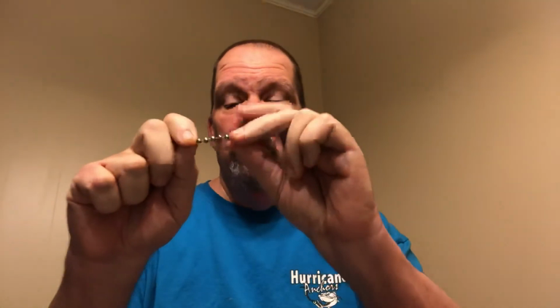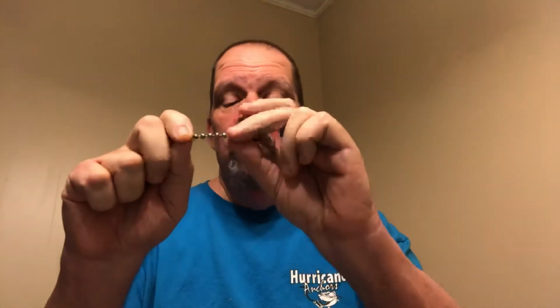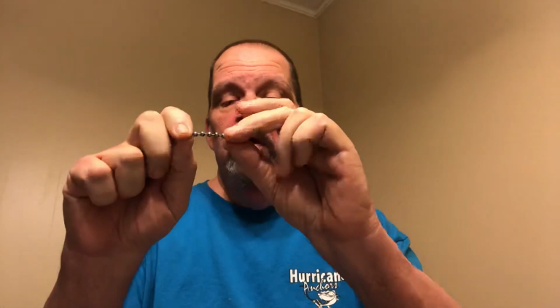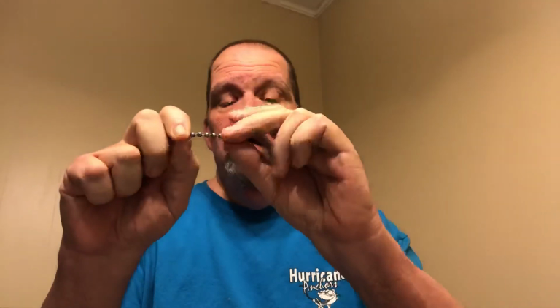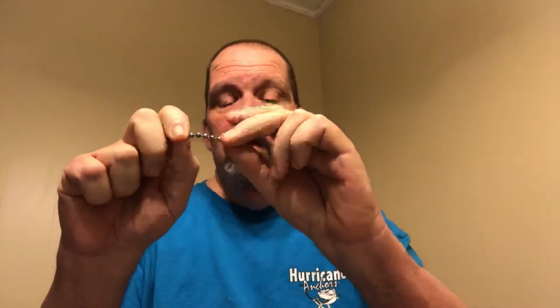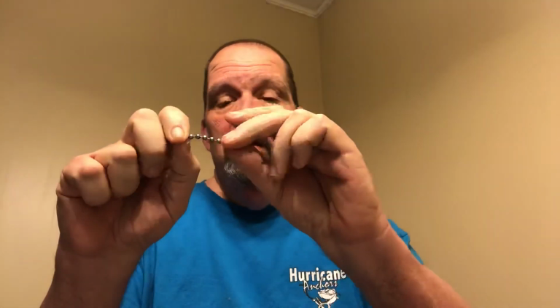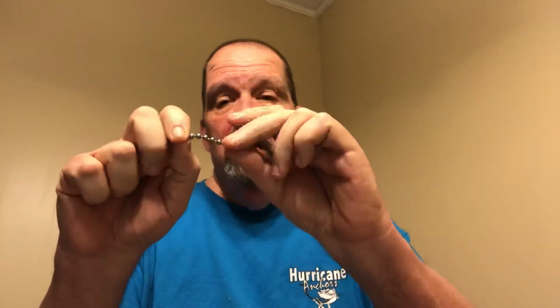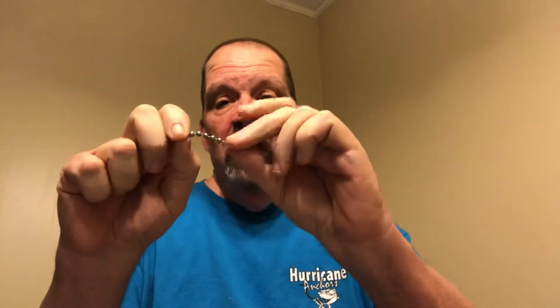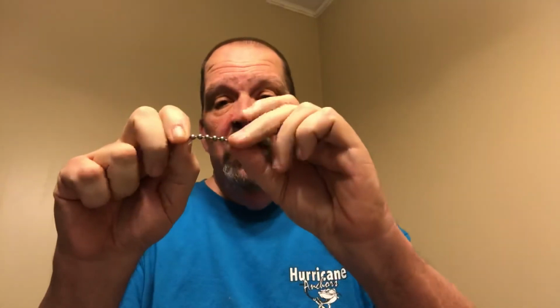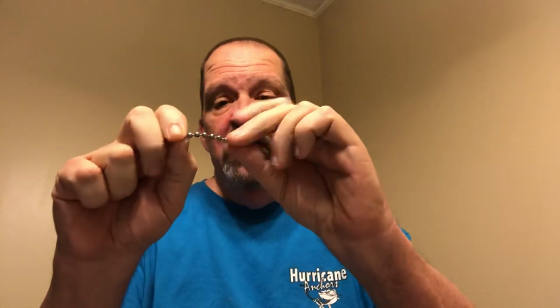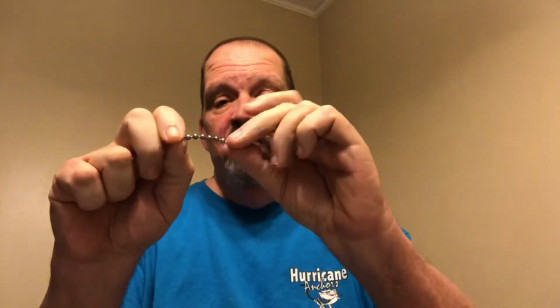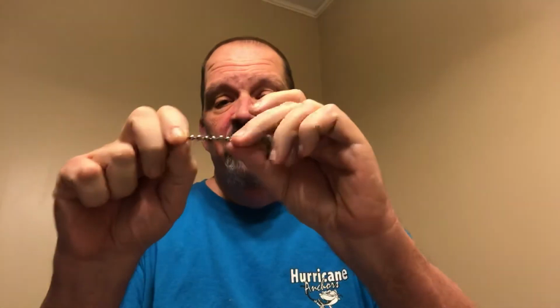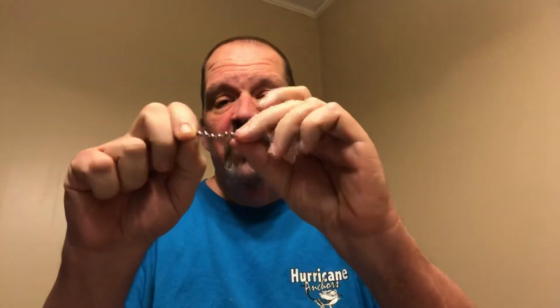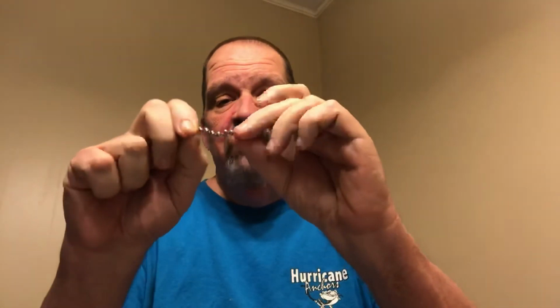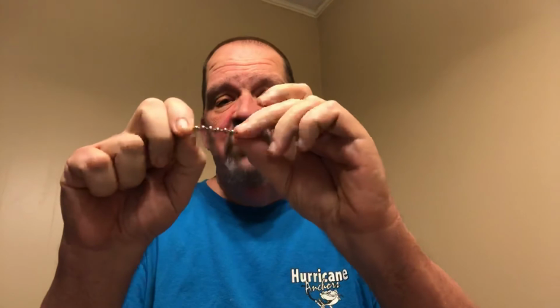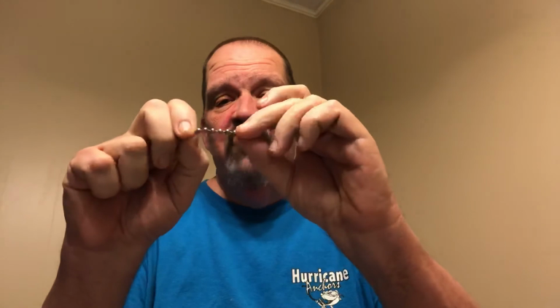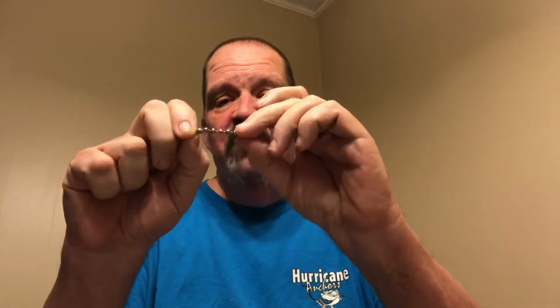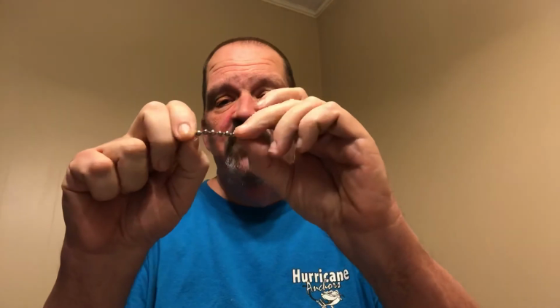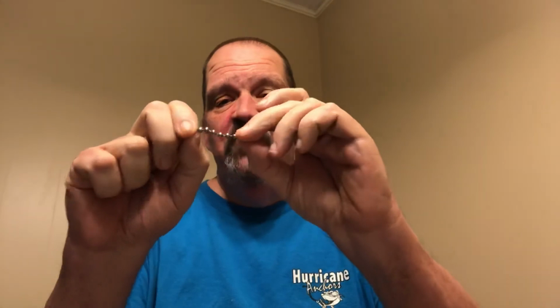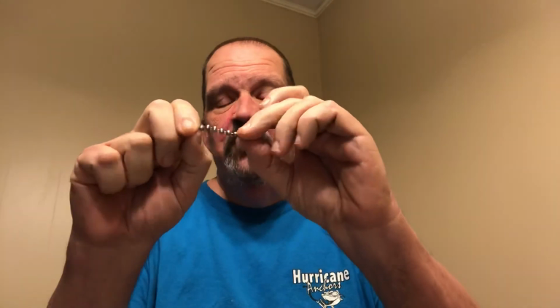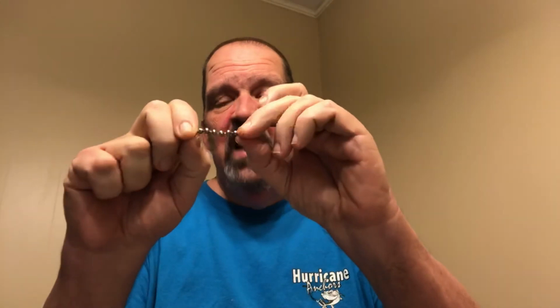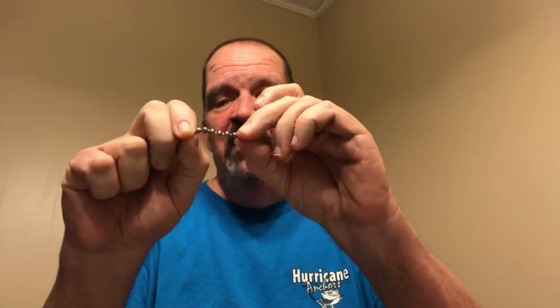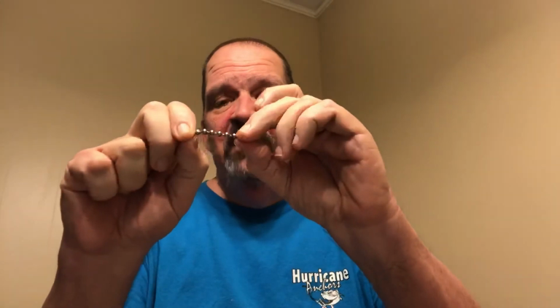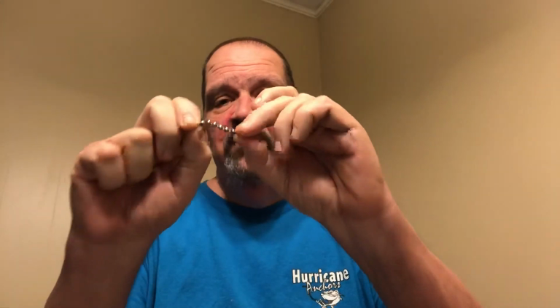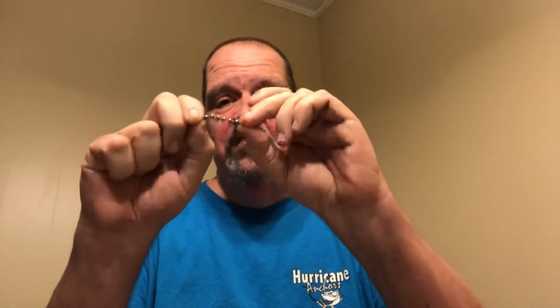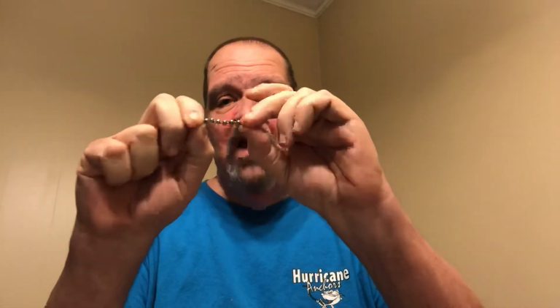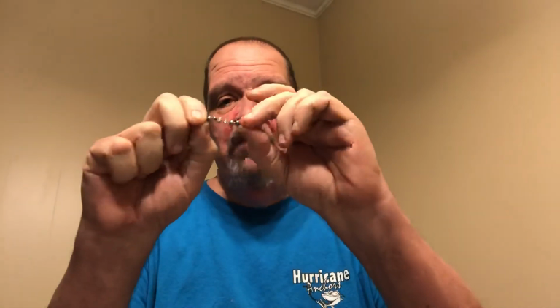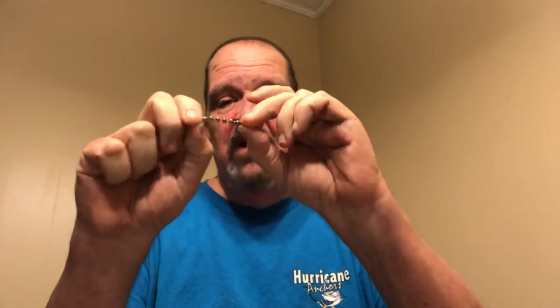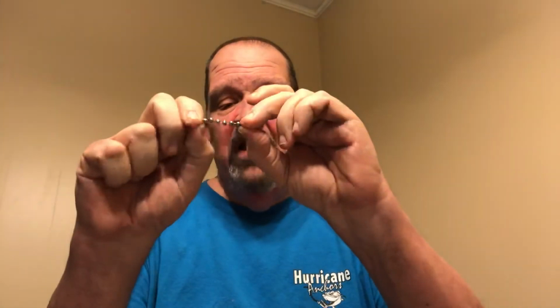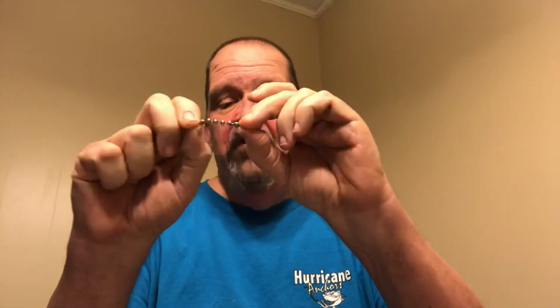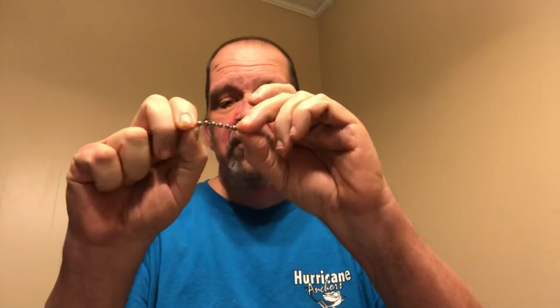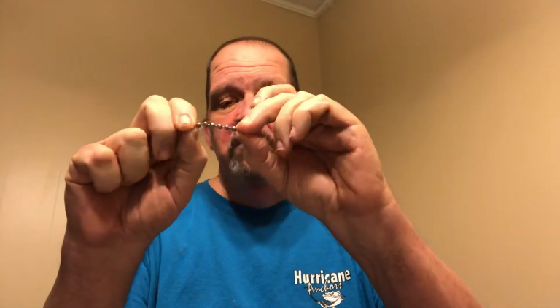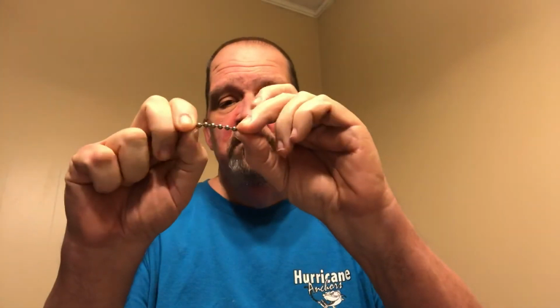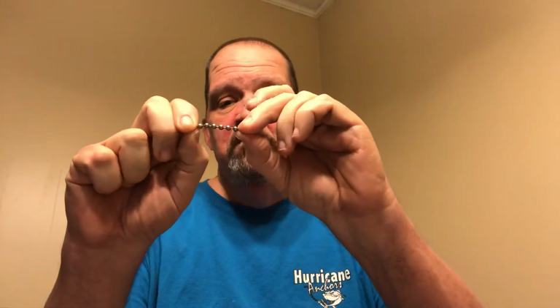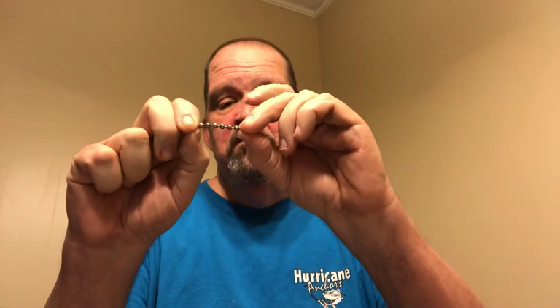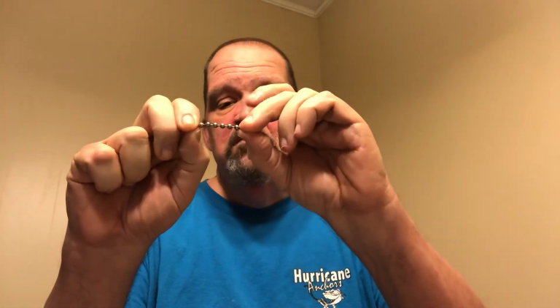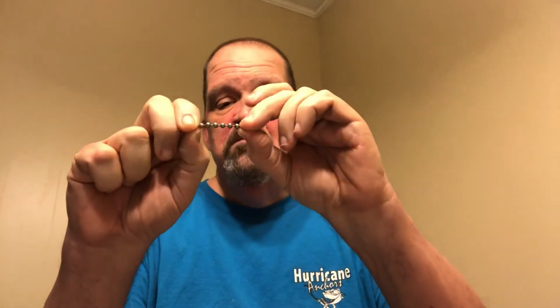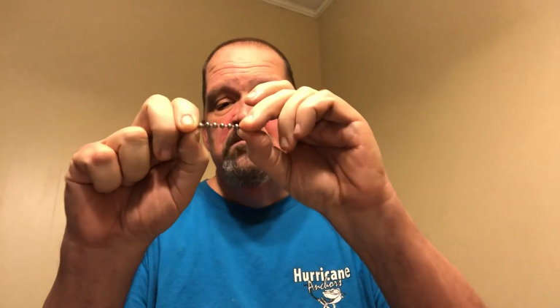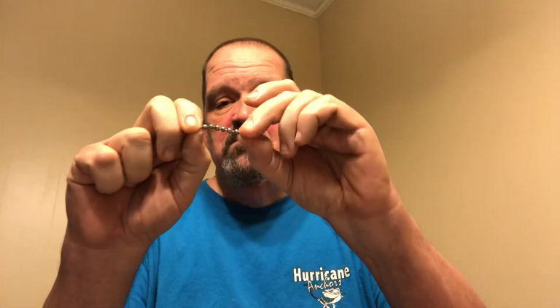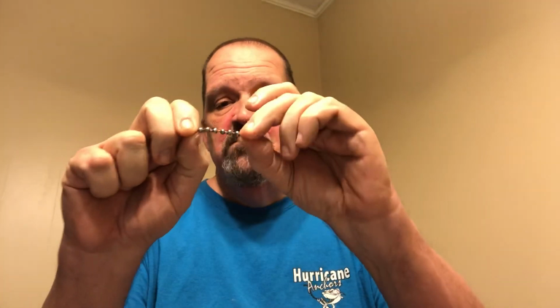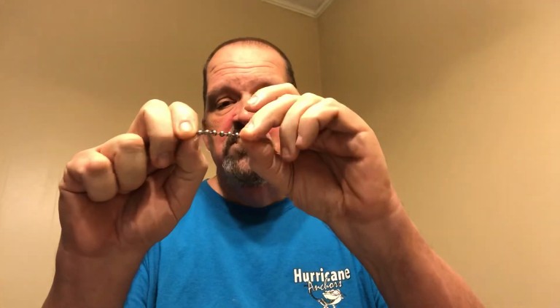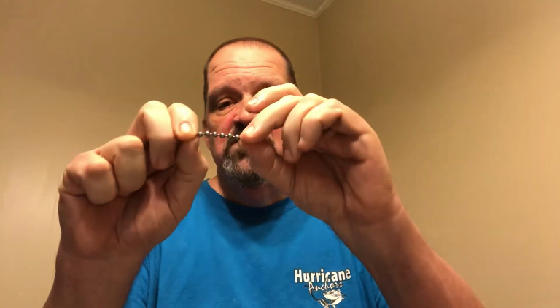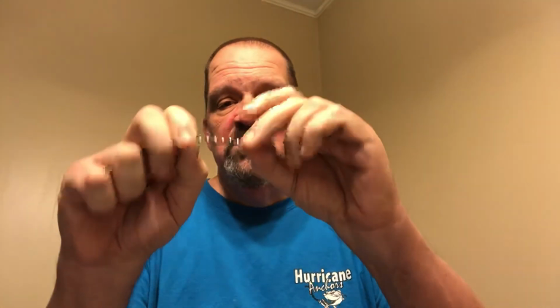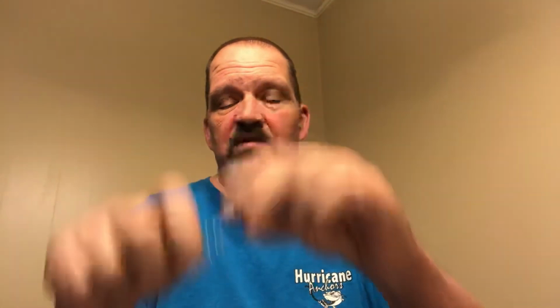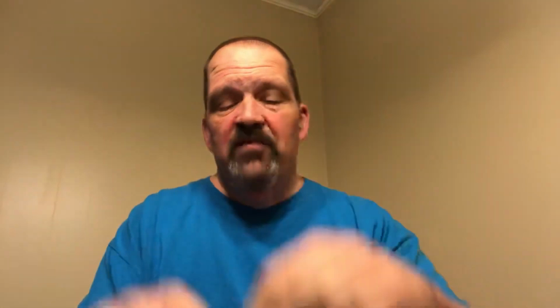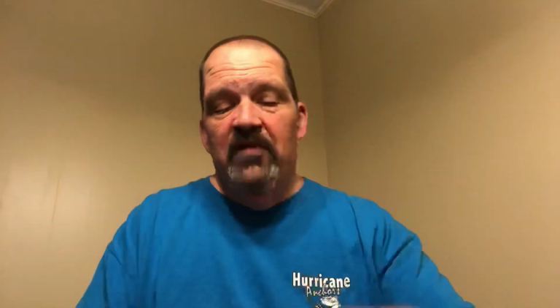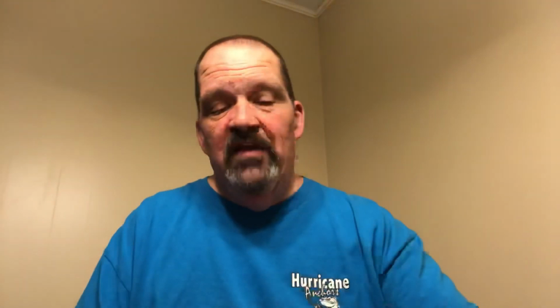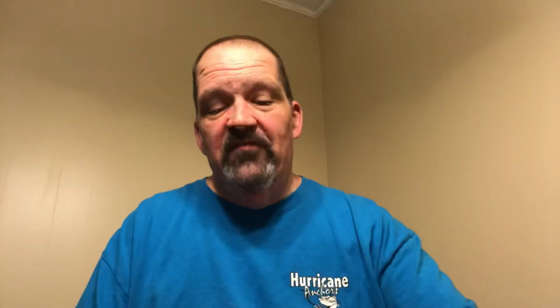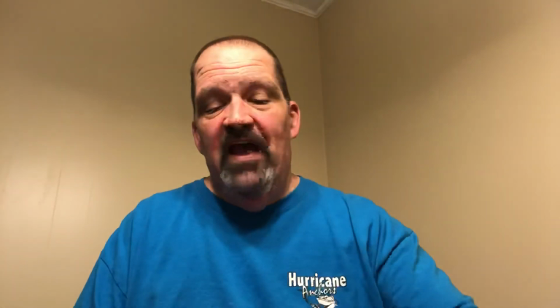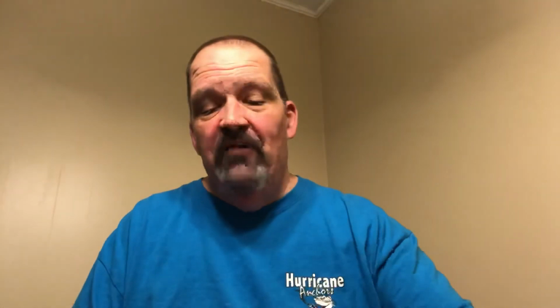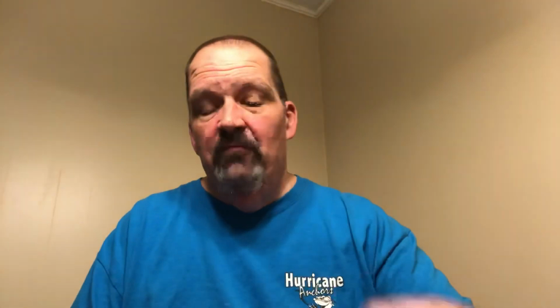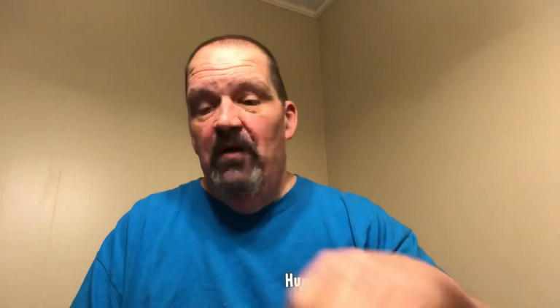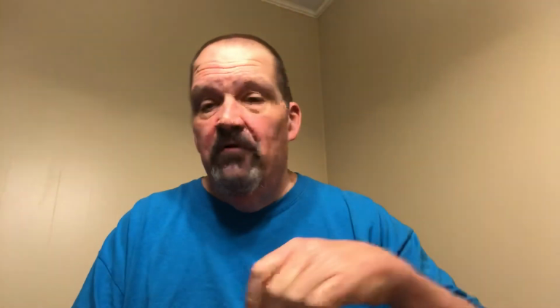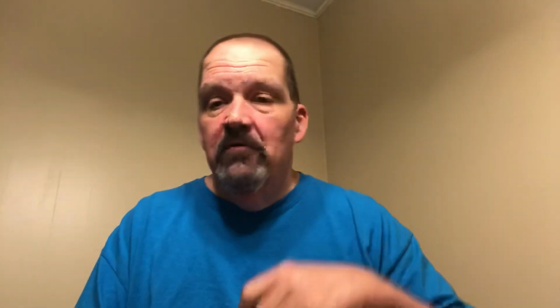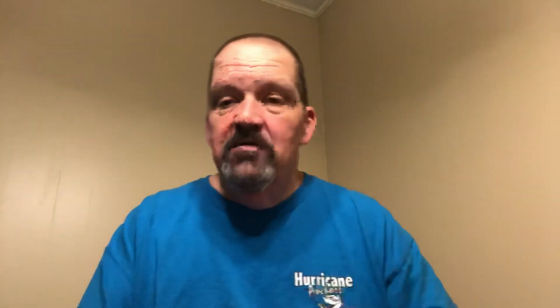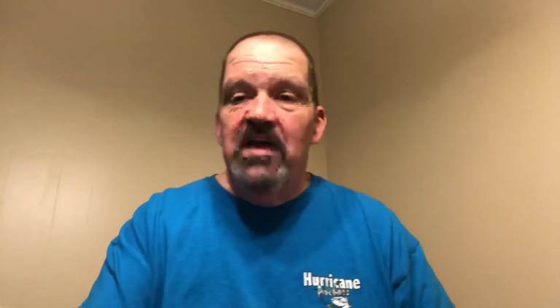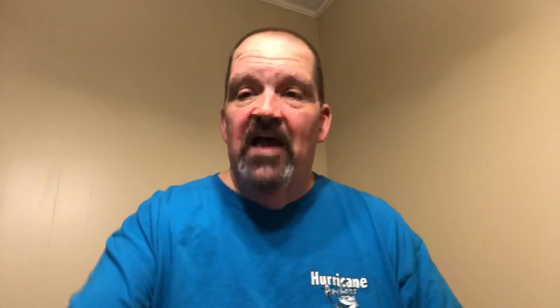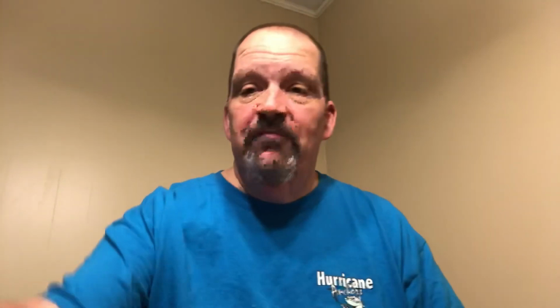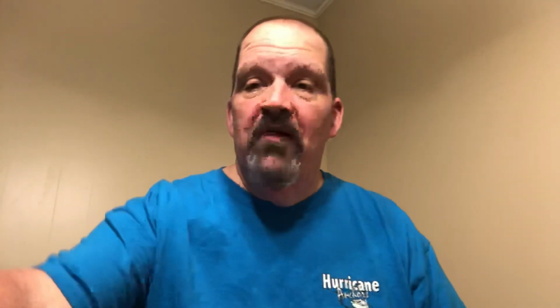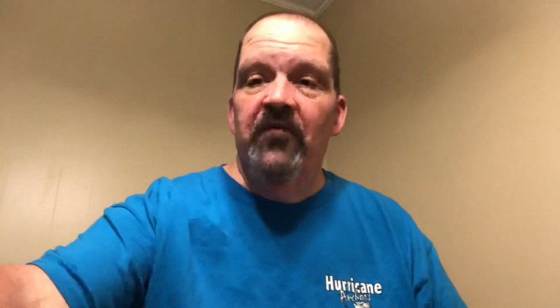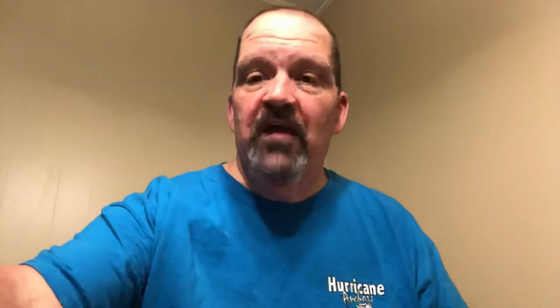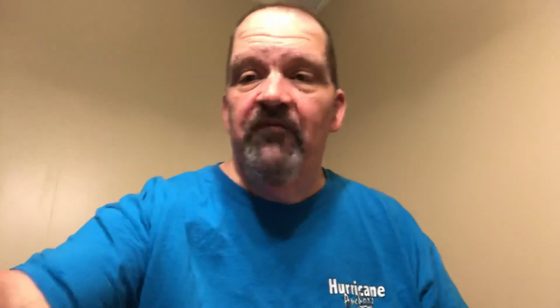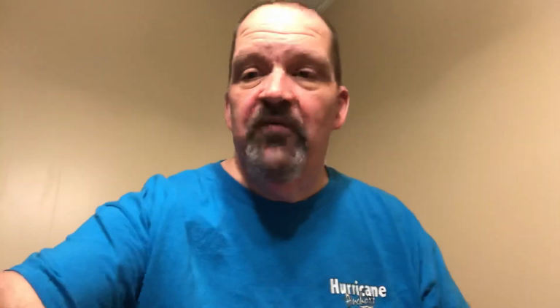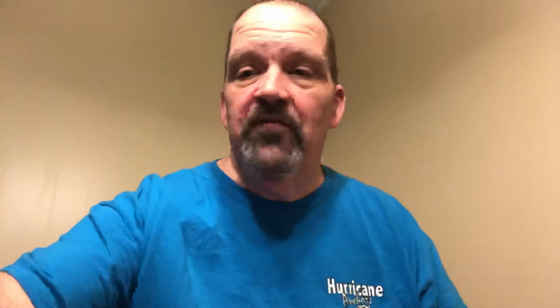So again, for skipjack fishing, try these. Thank me later. Thanks guys. Remember, size matters catfishing.